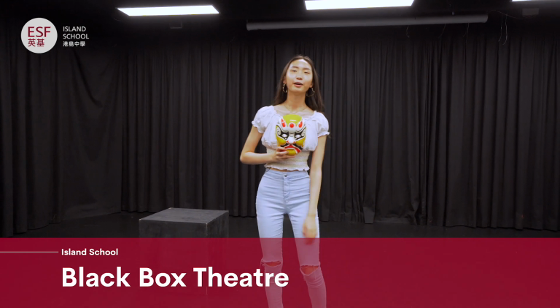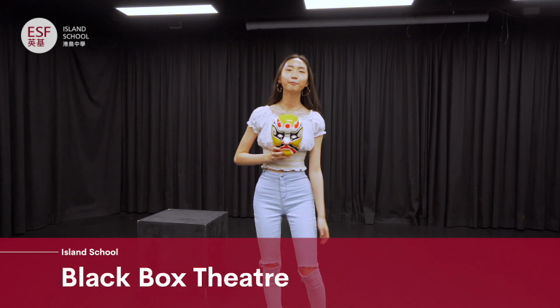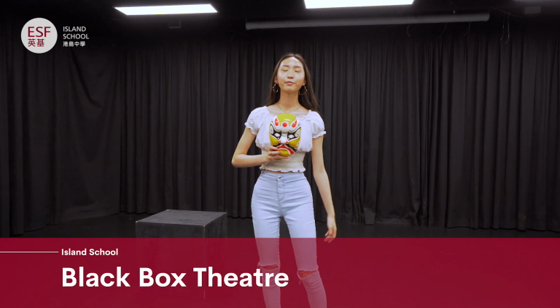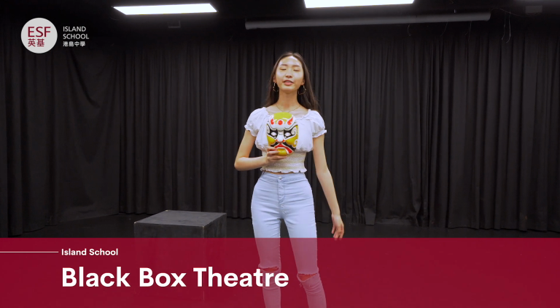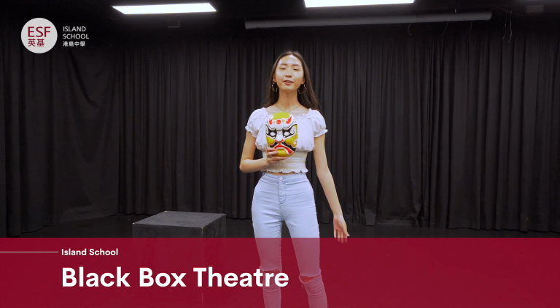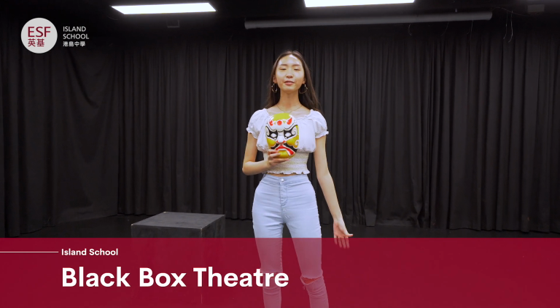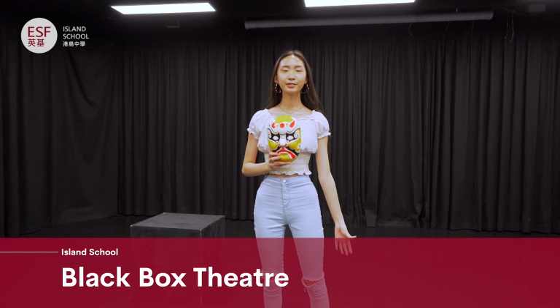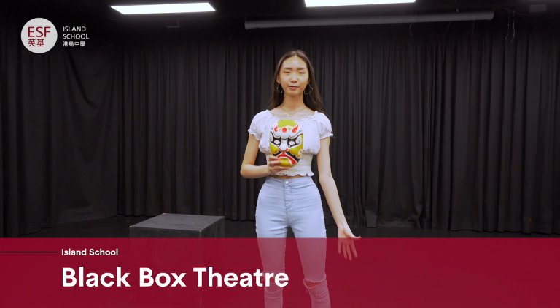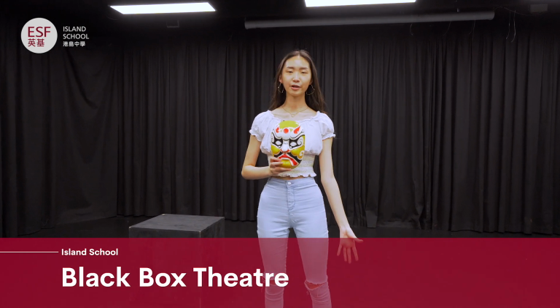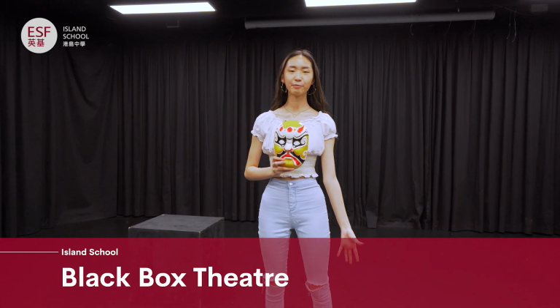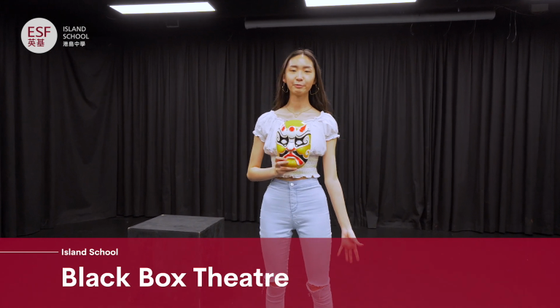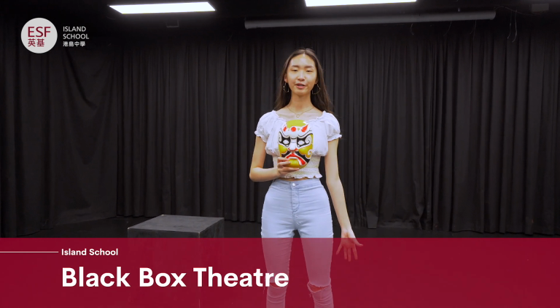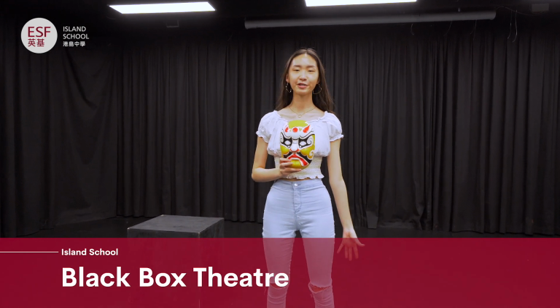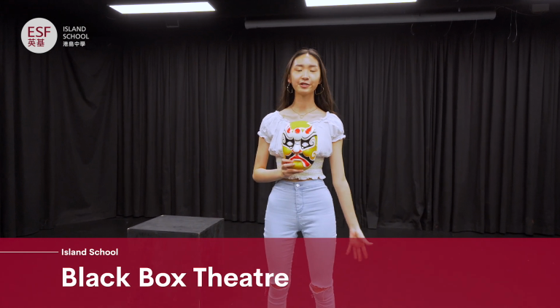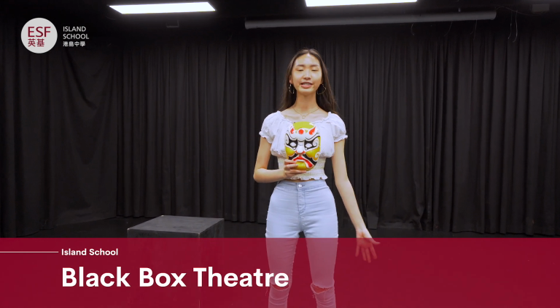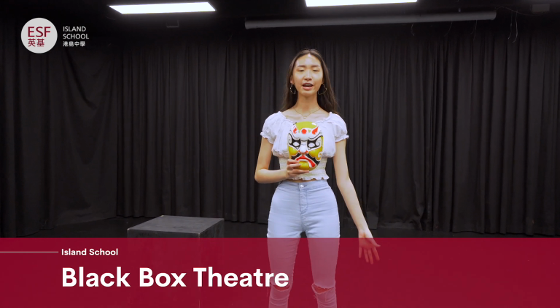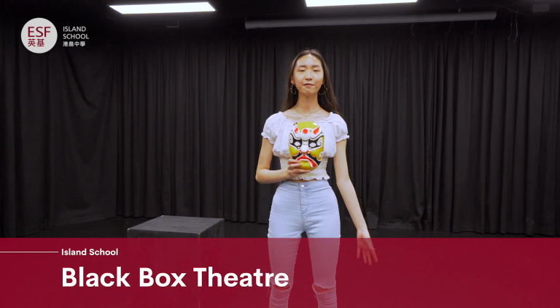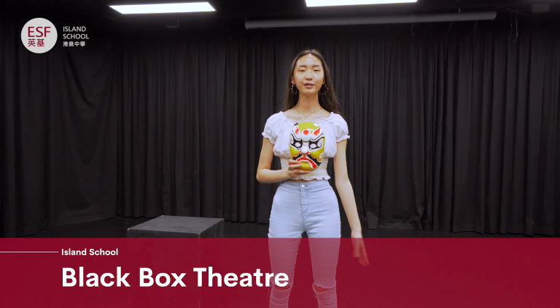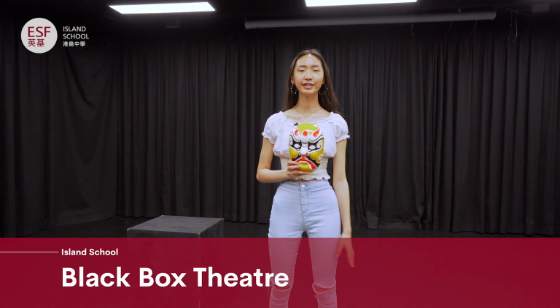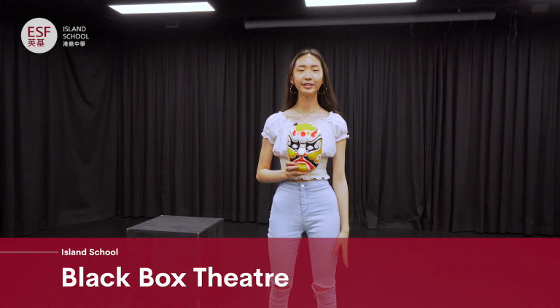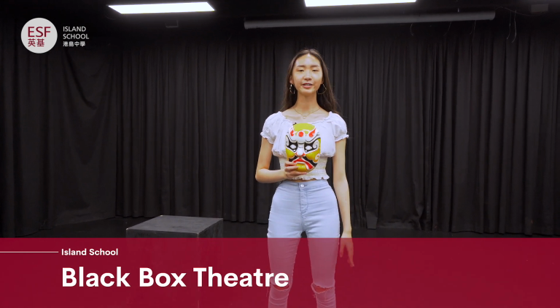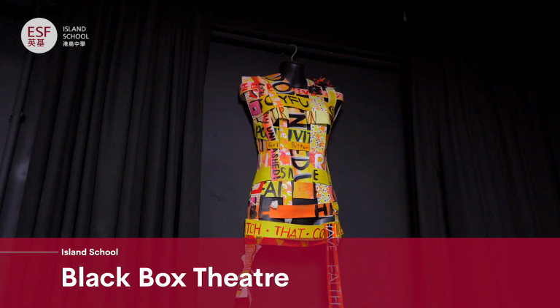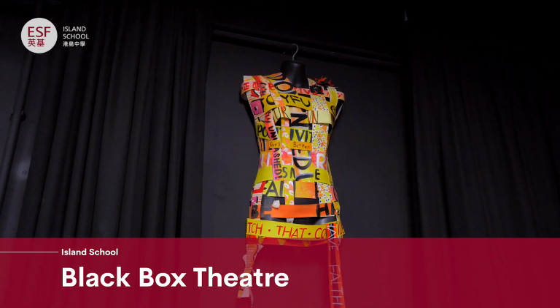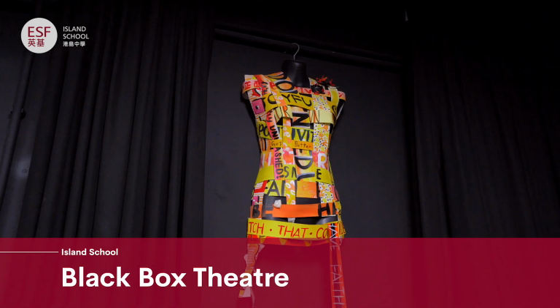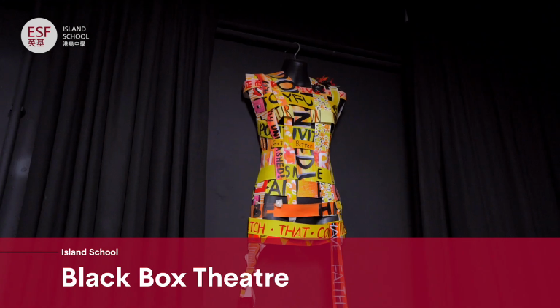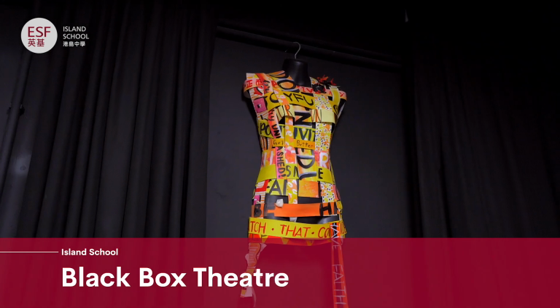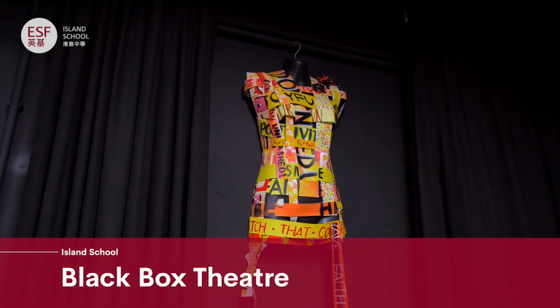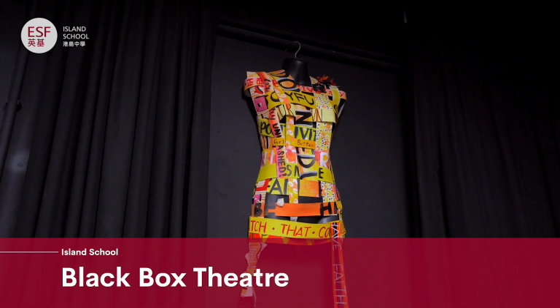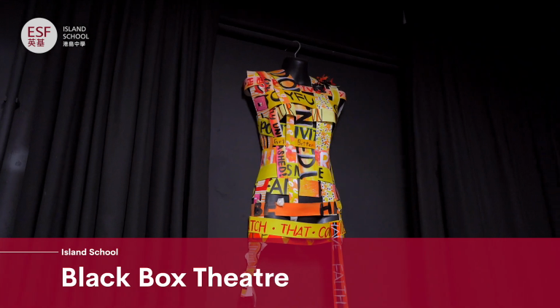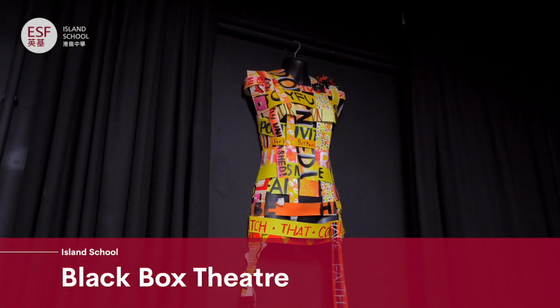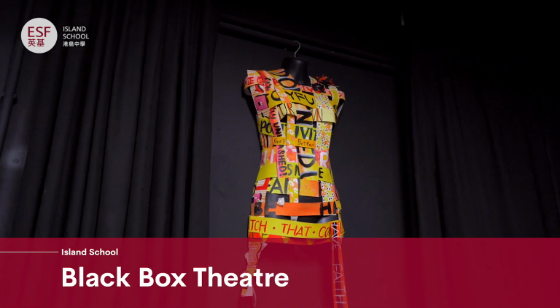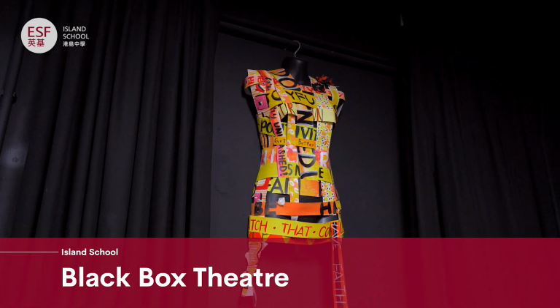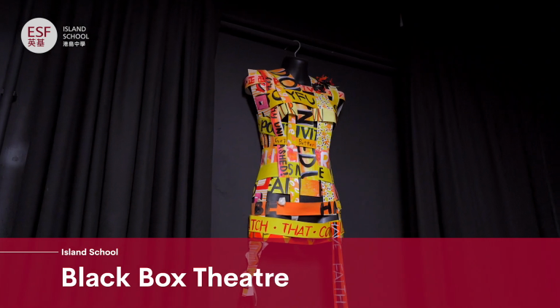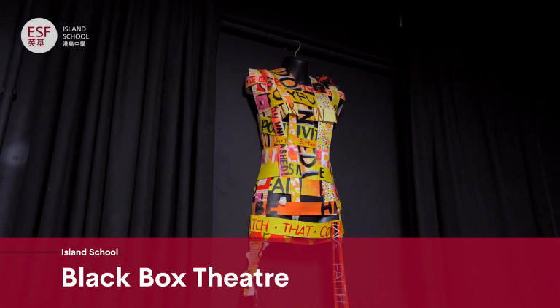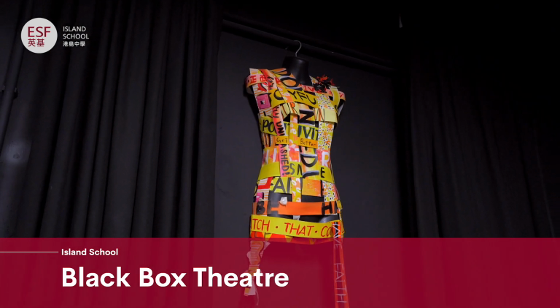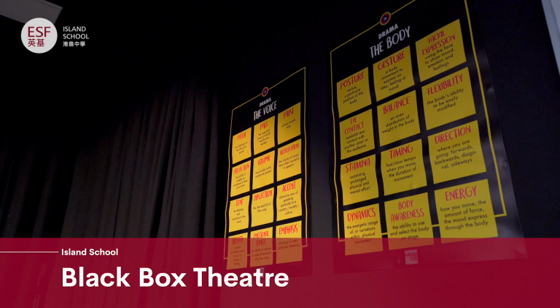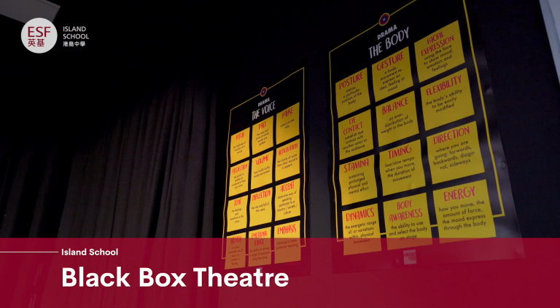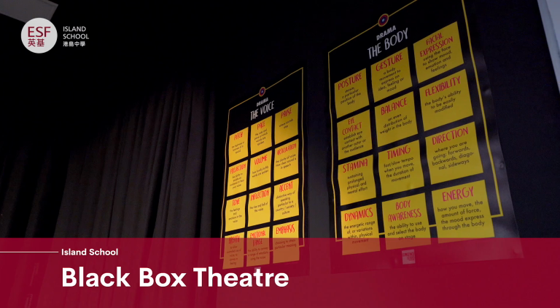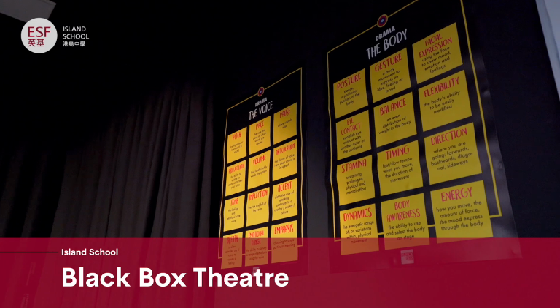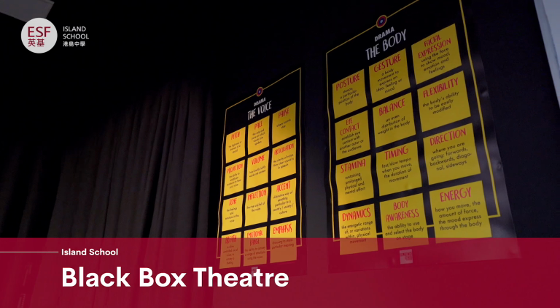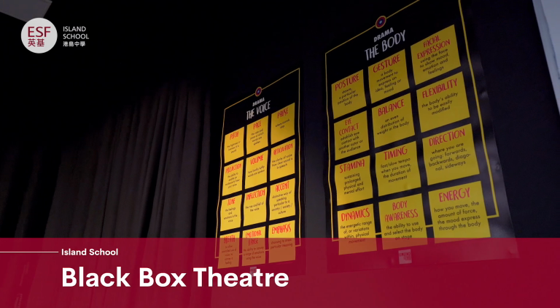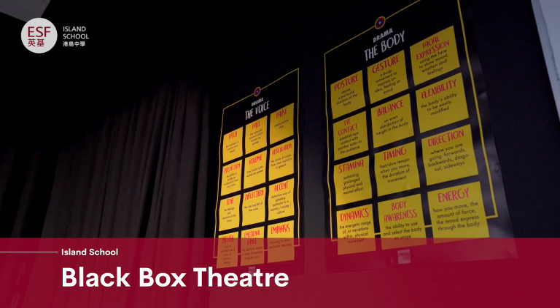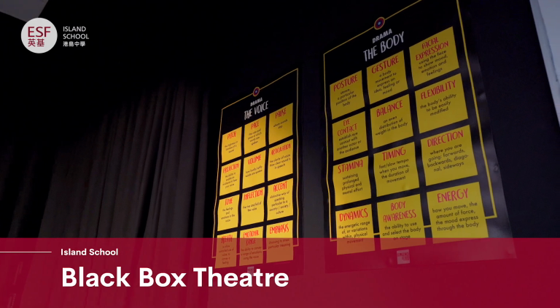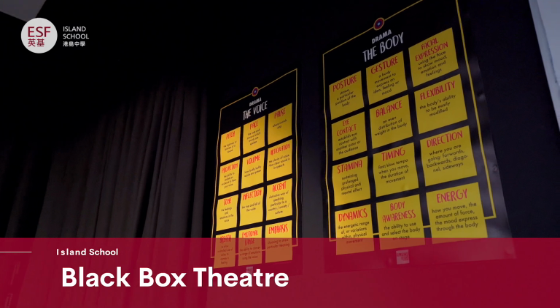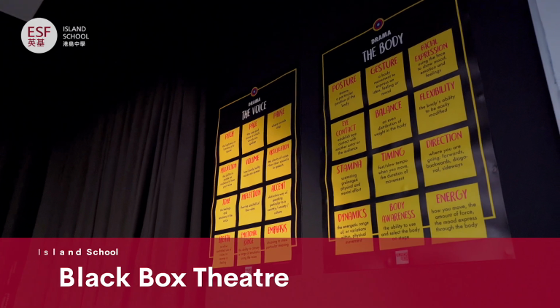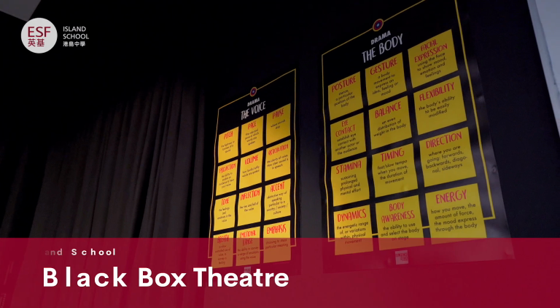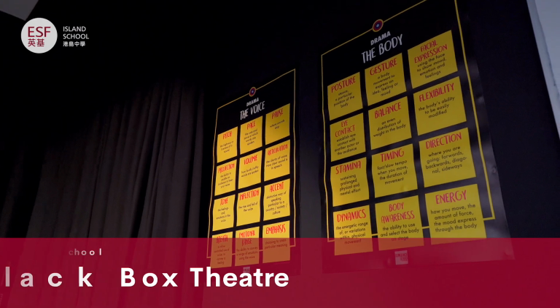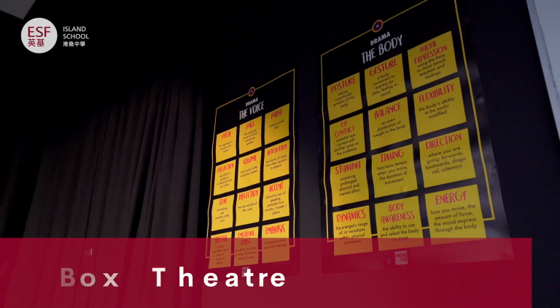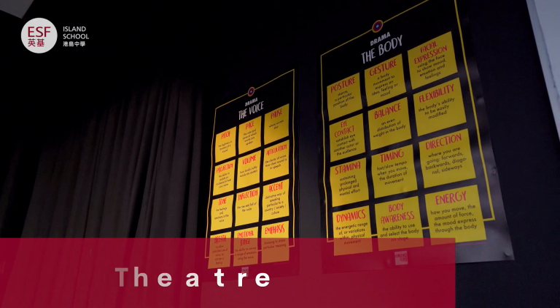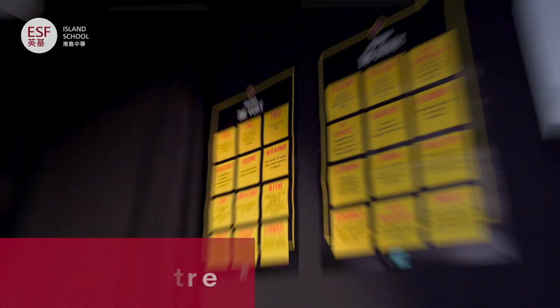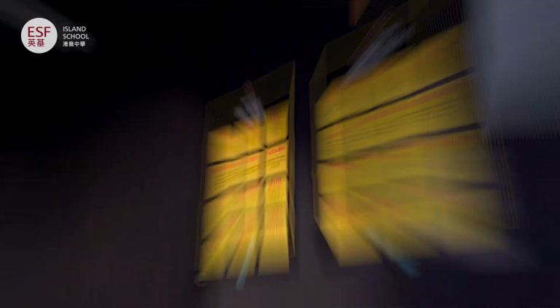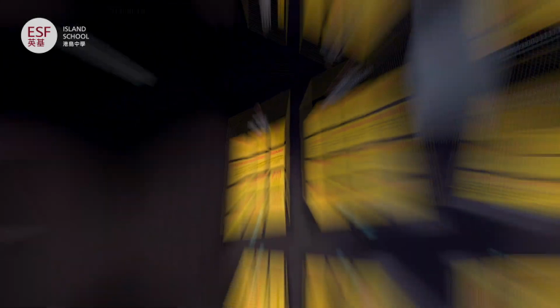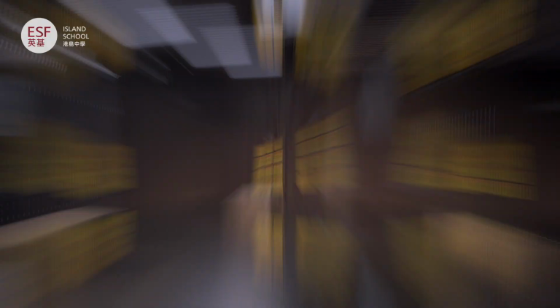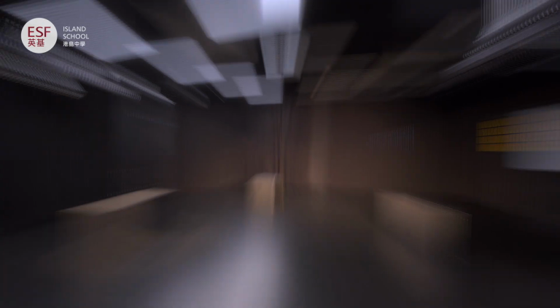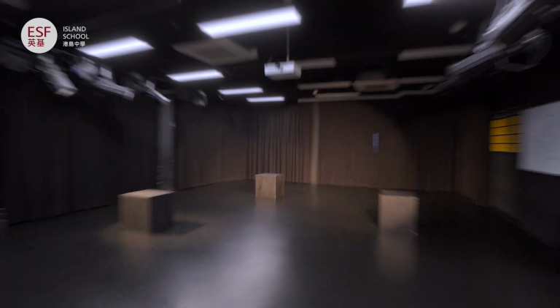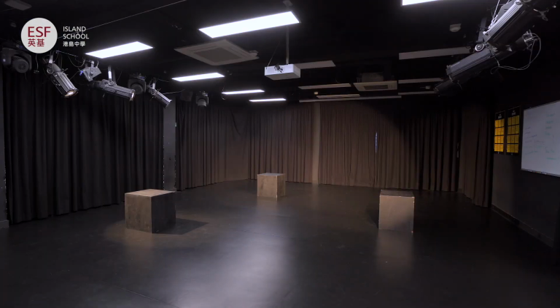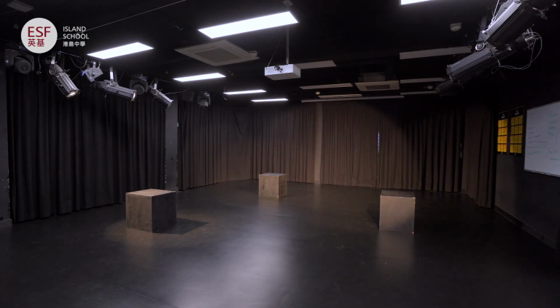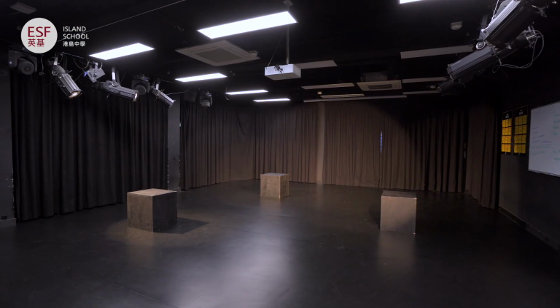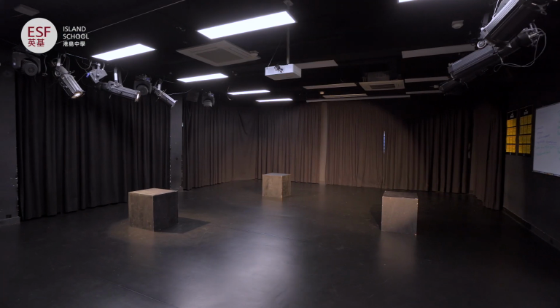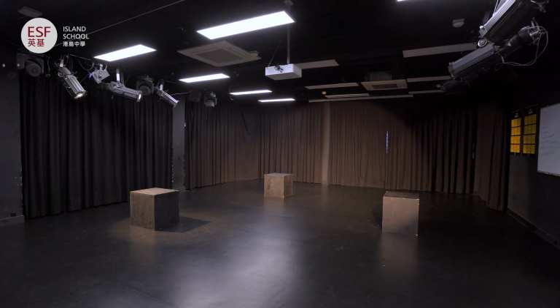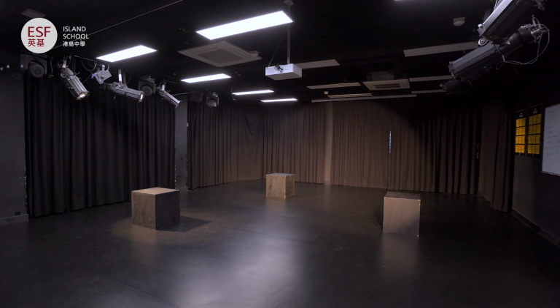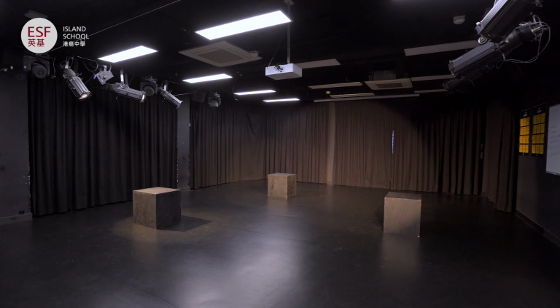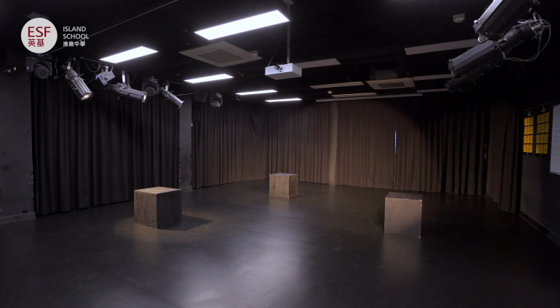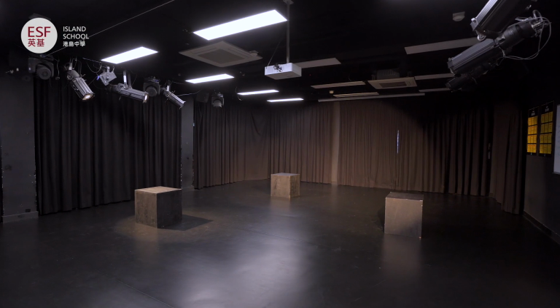There are drama productions every year. Sometimes they're big whole-school productions, or smaller showcases we develop in class.